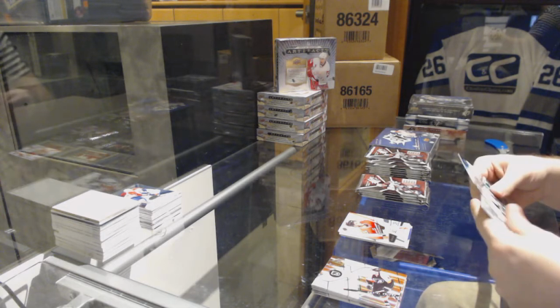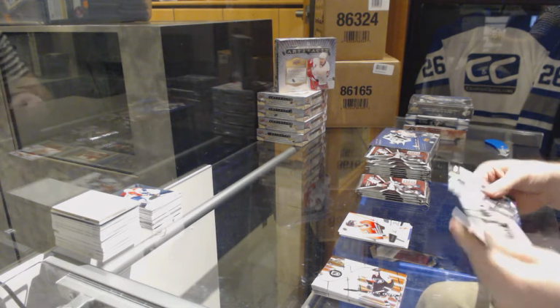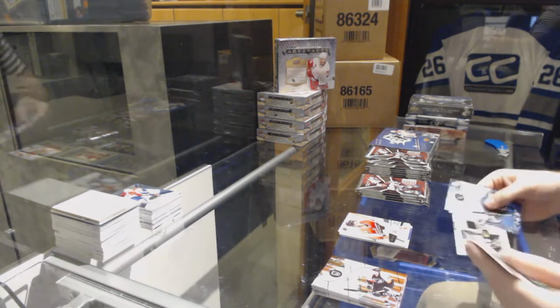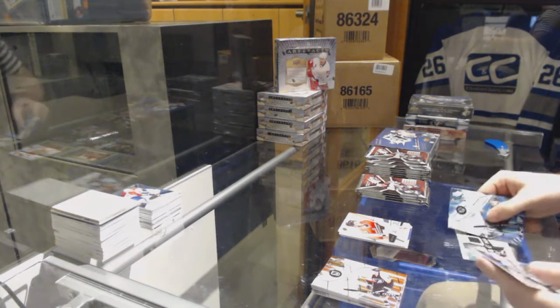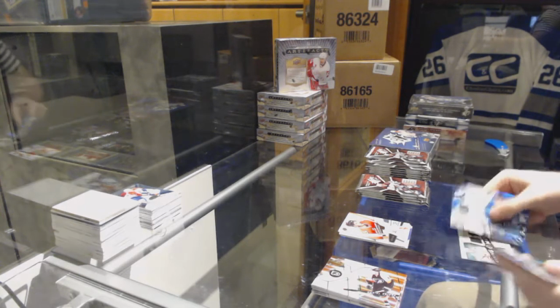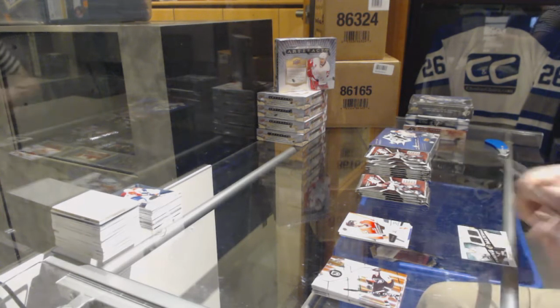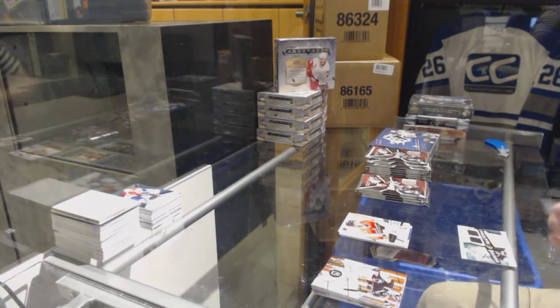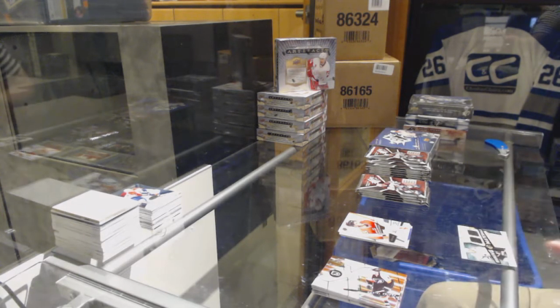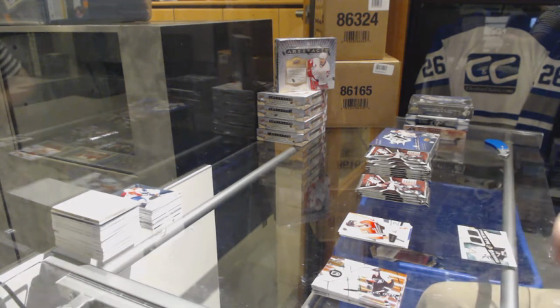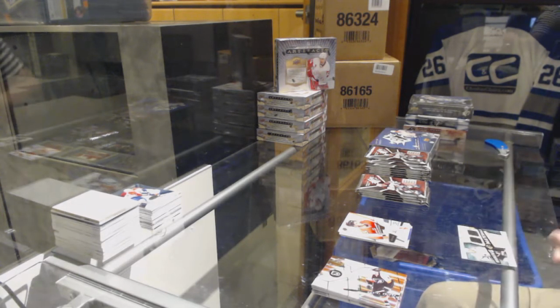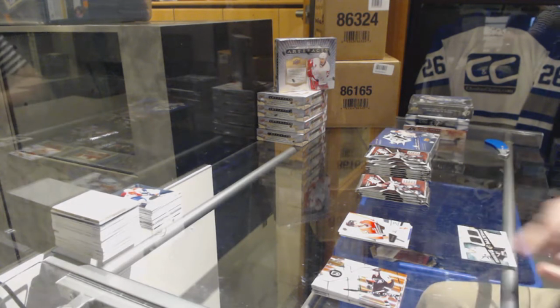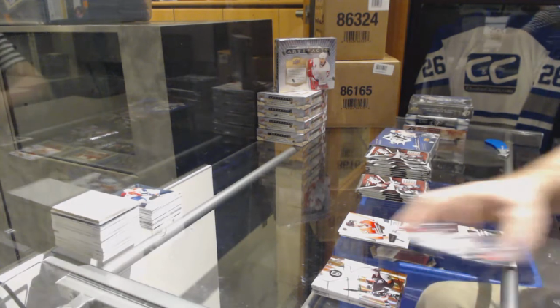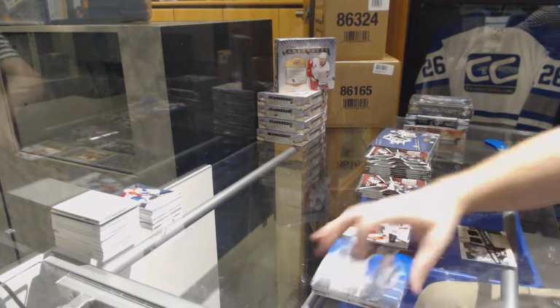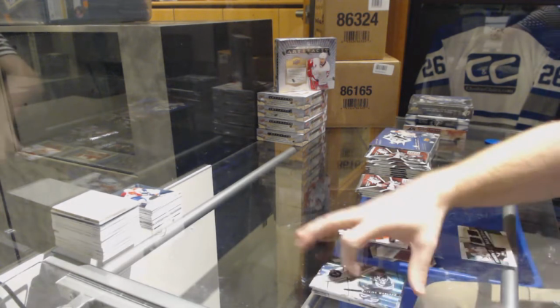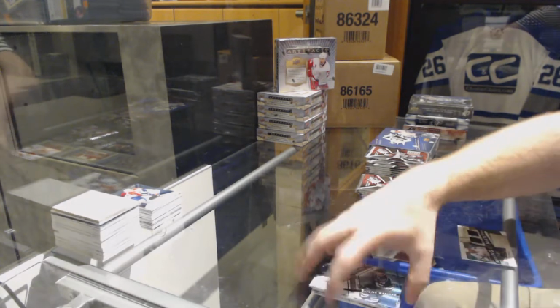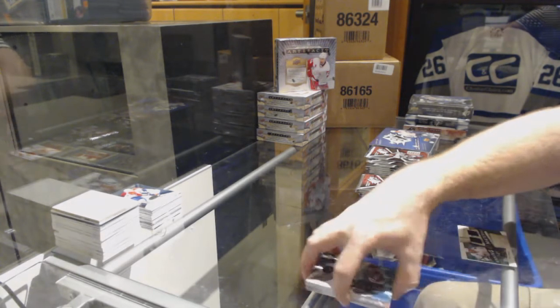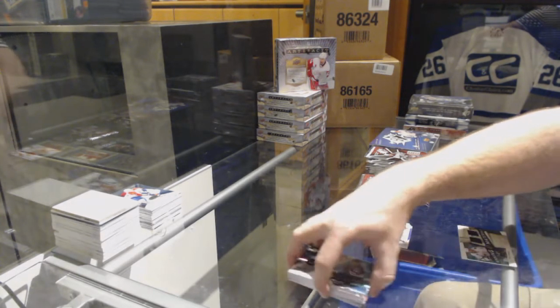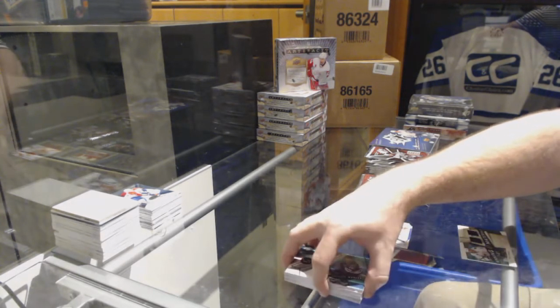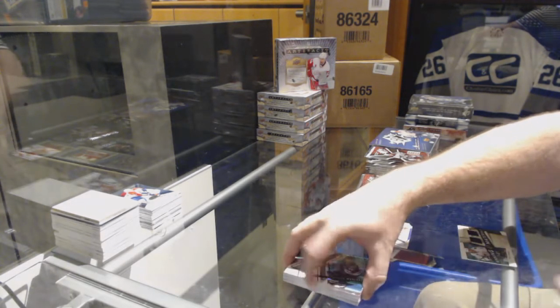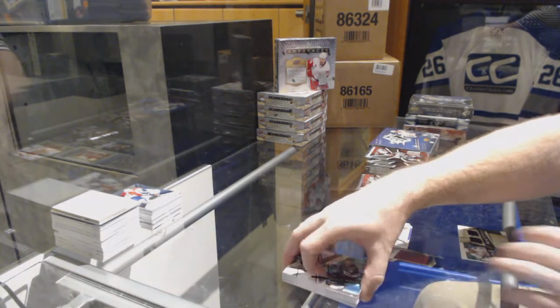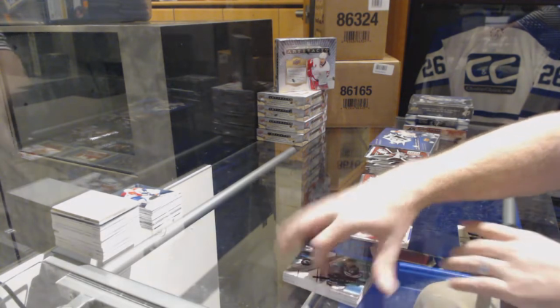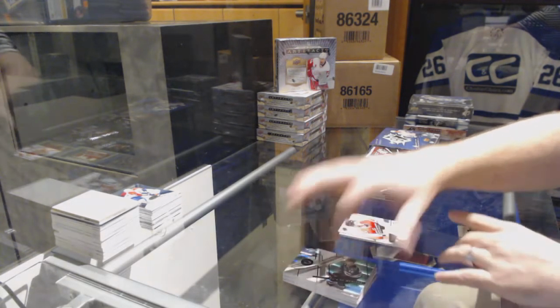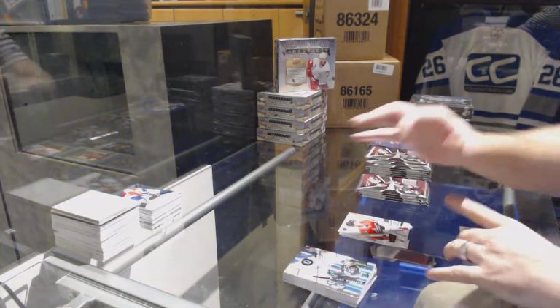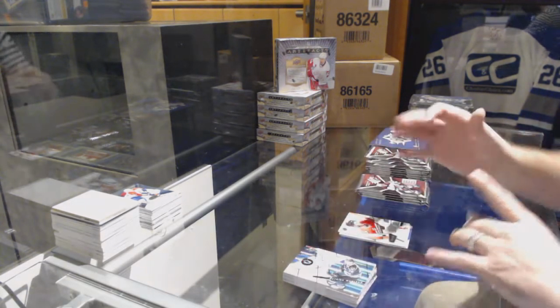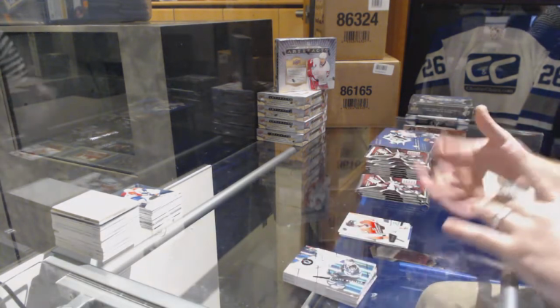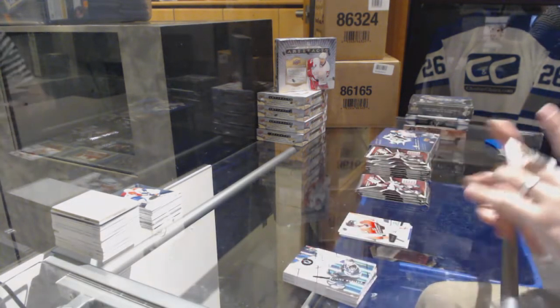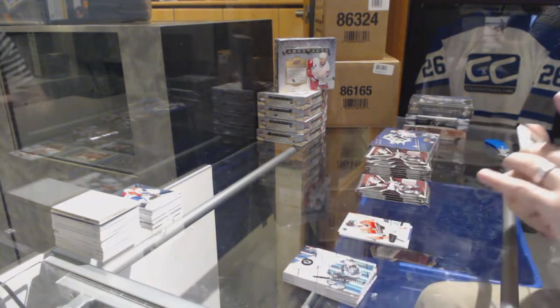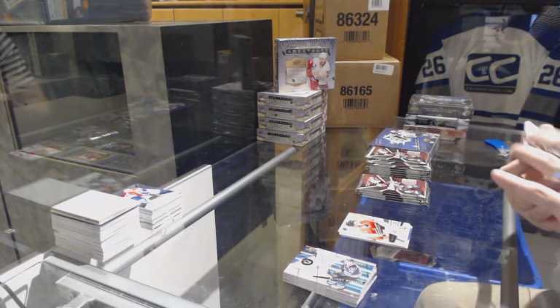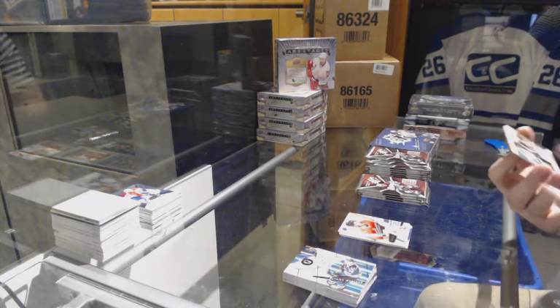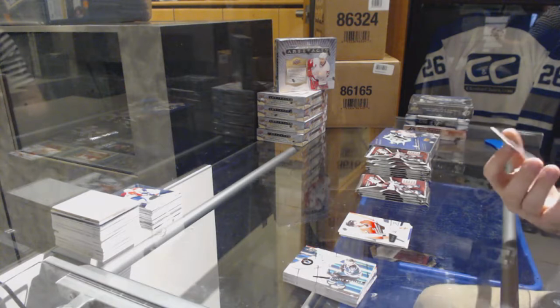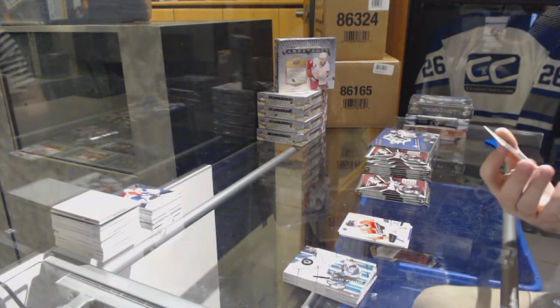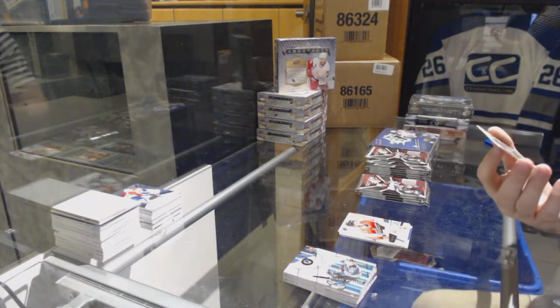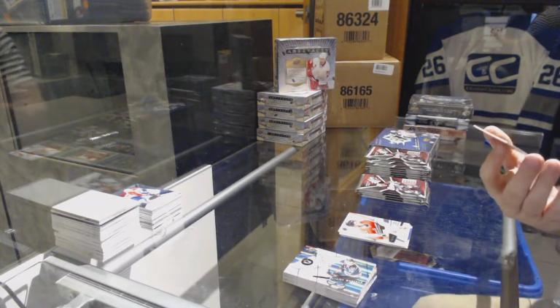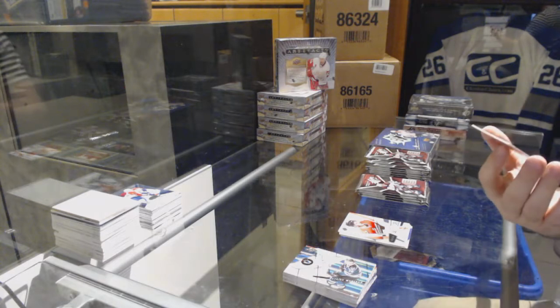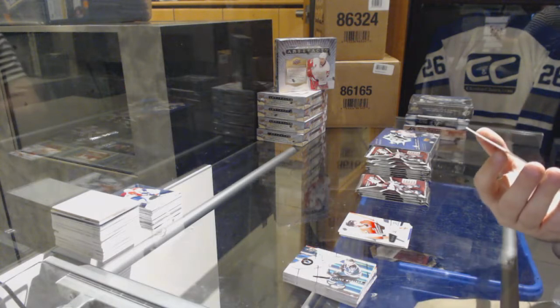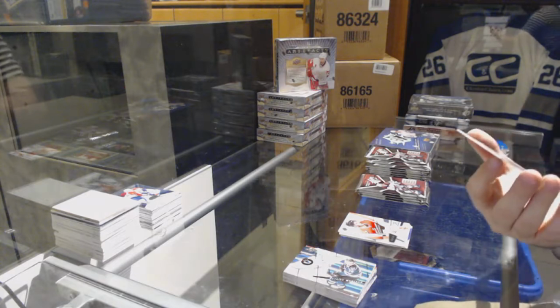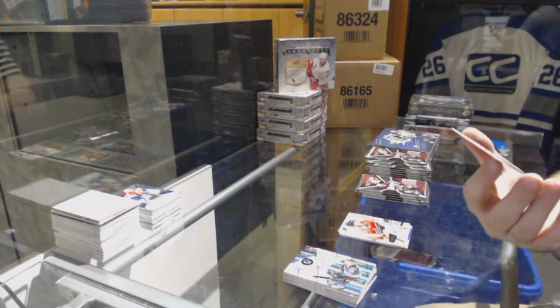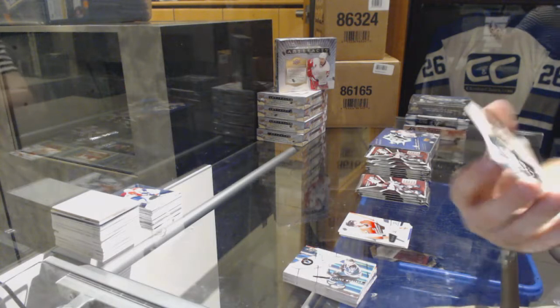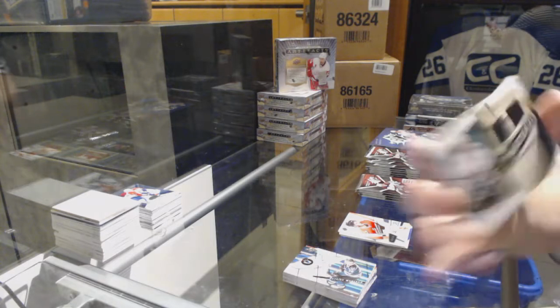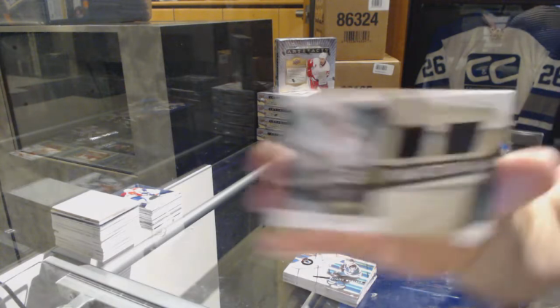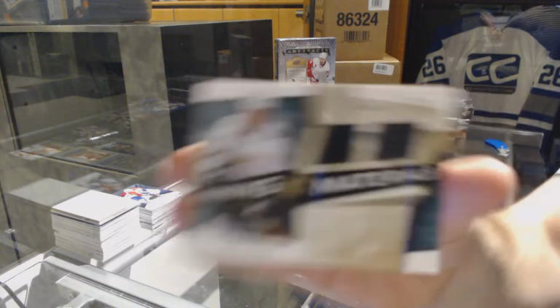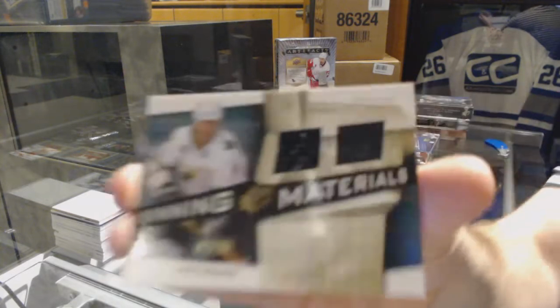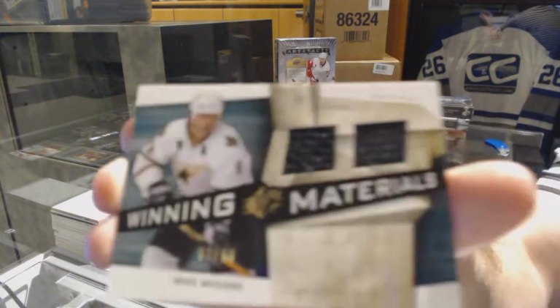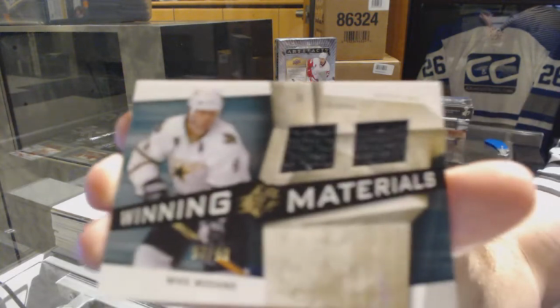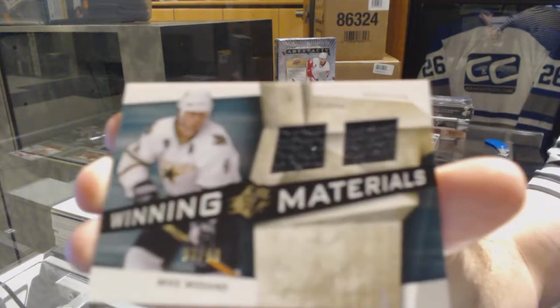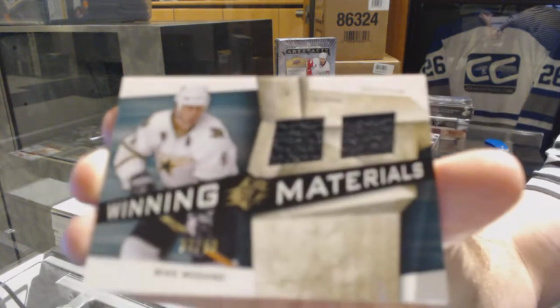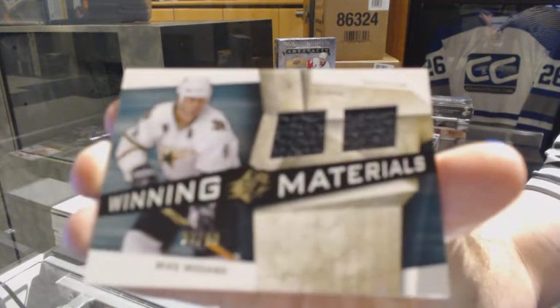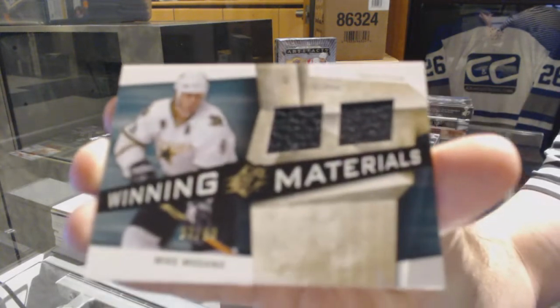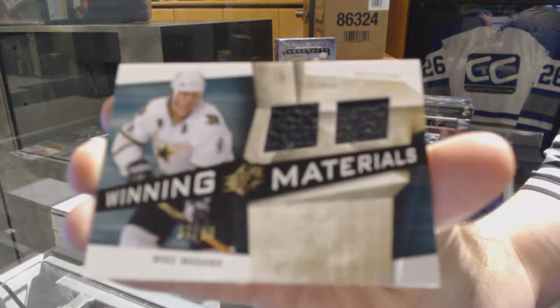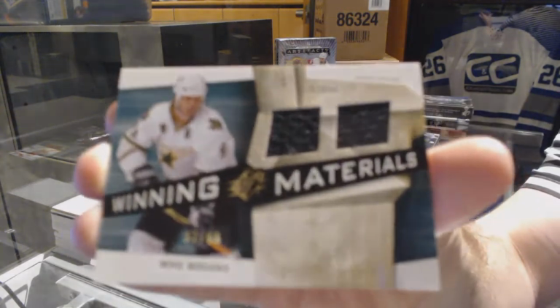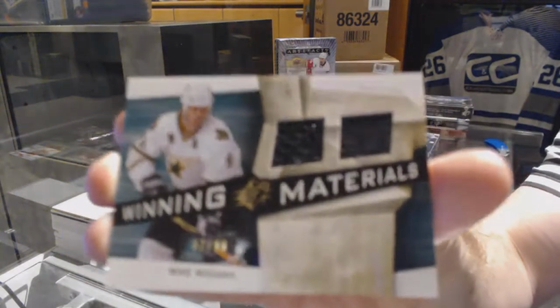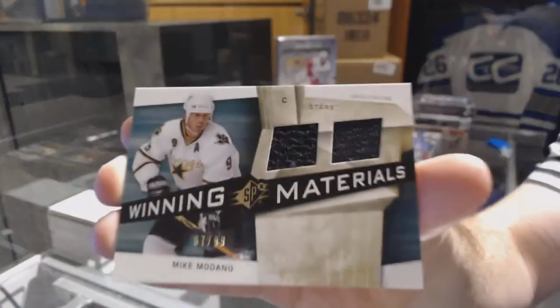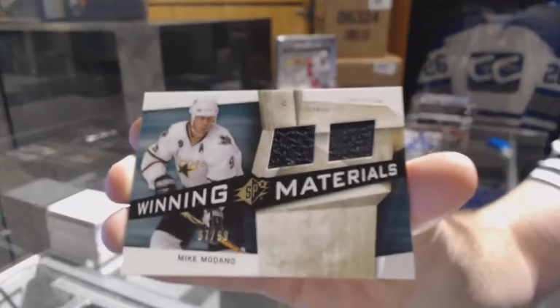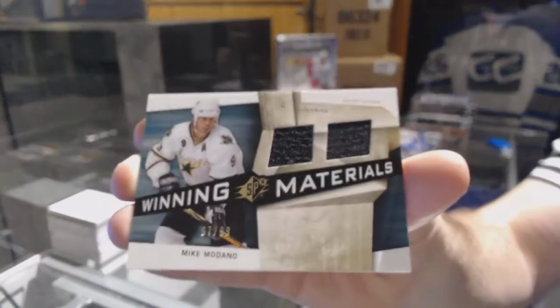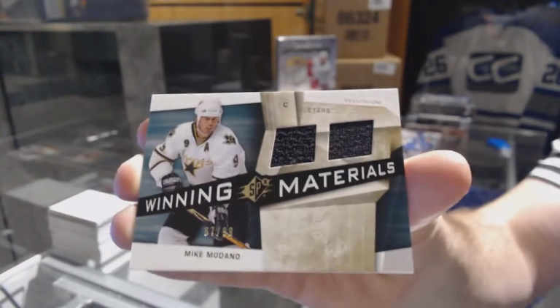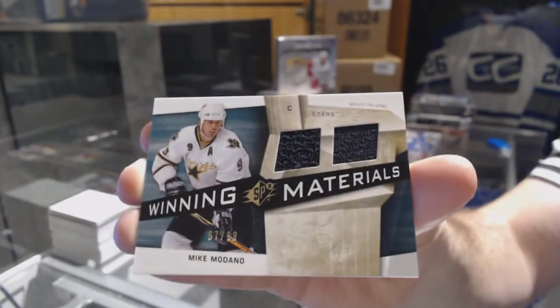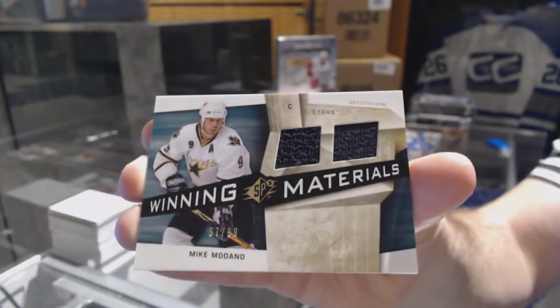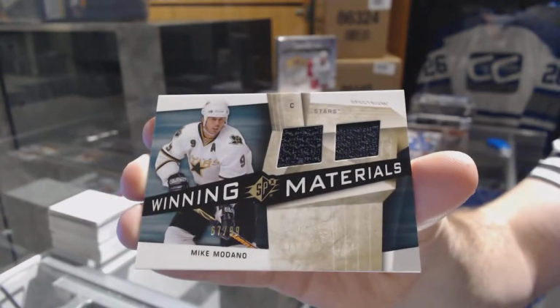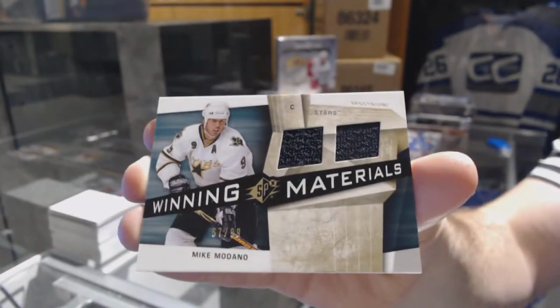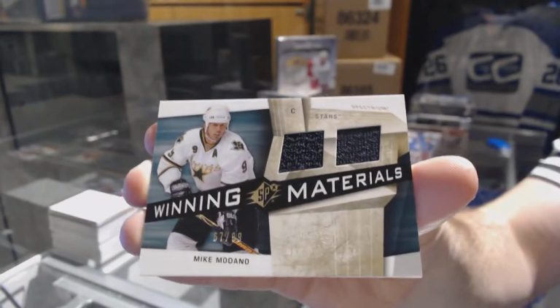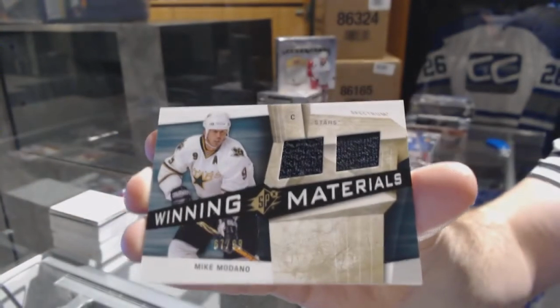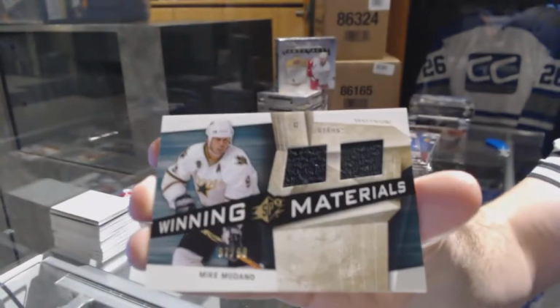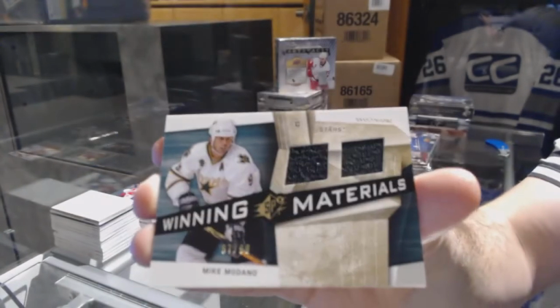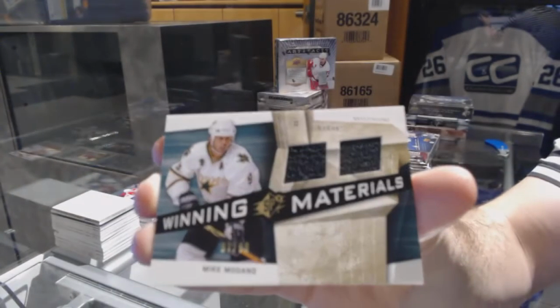We've got a Winning Materials gold dual jersey for the Dallas Stars, numbered 2/99 — Mike Madonna.